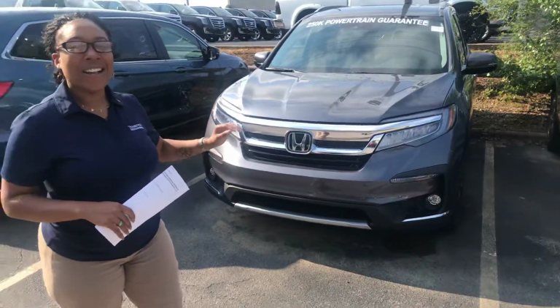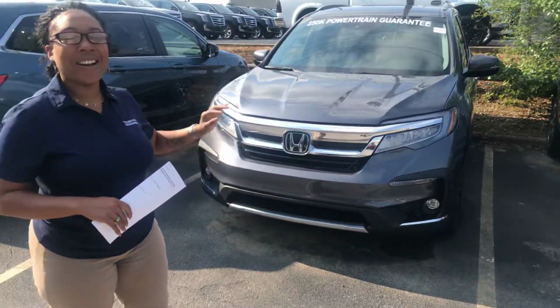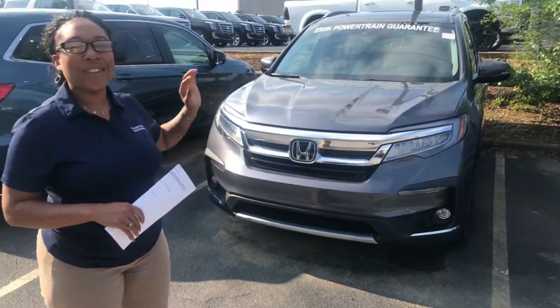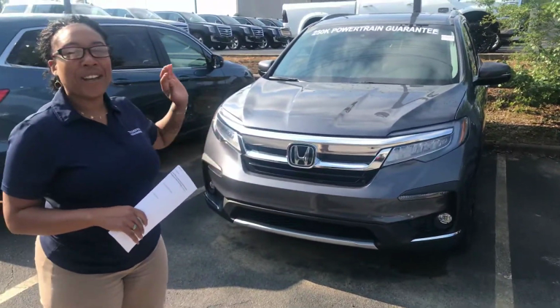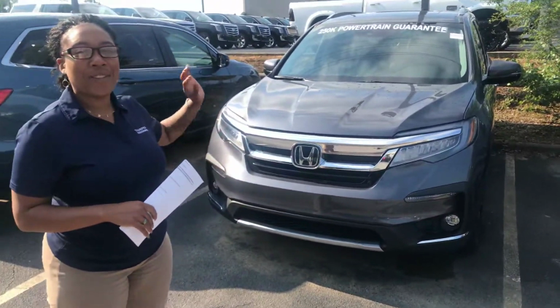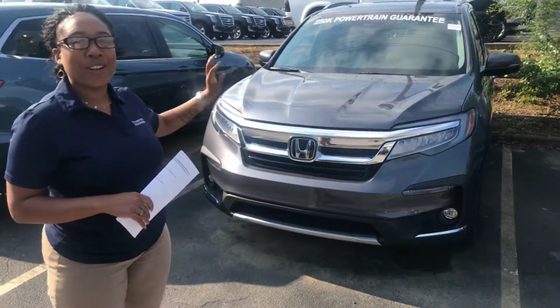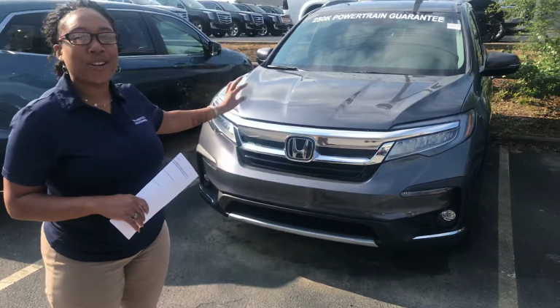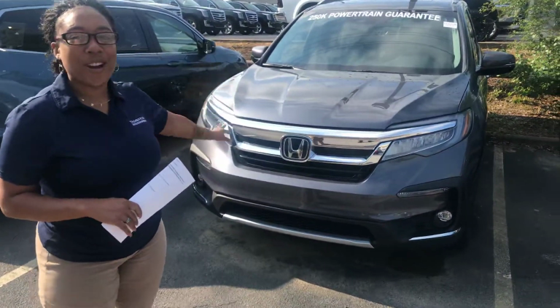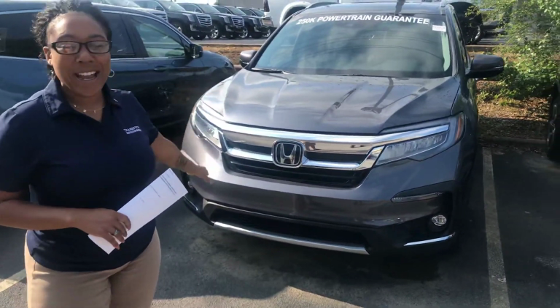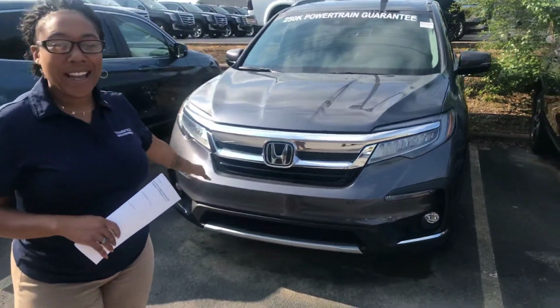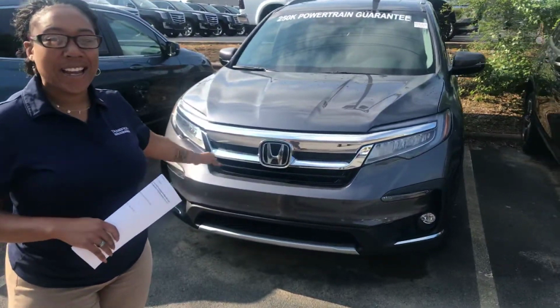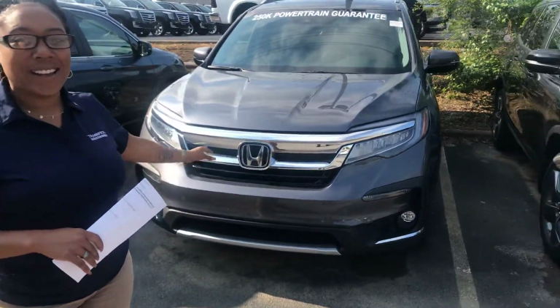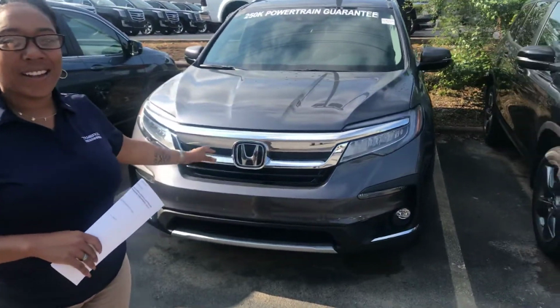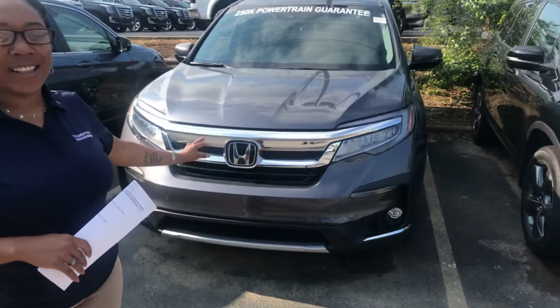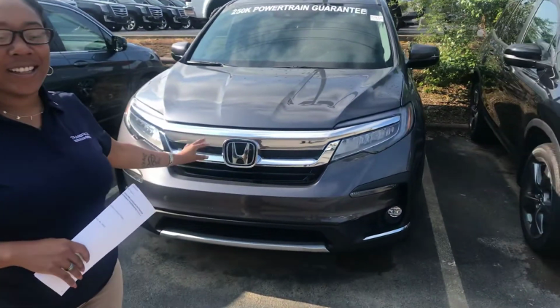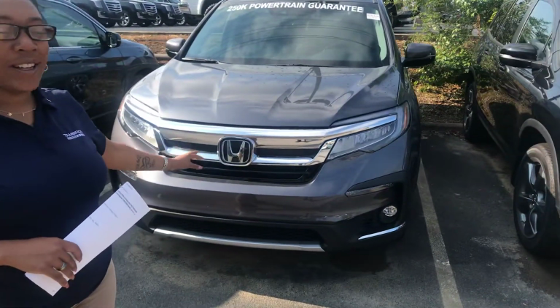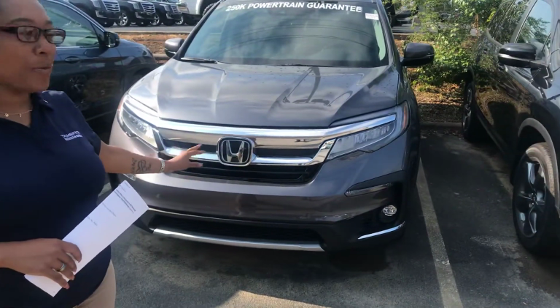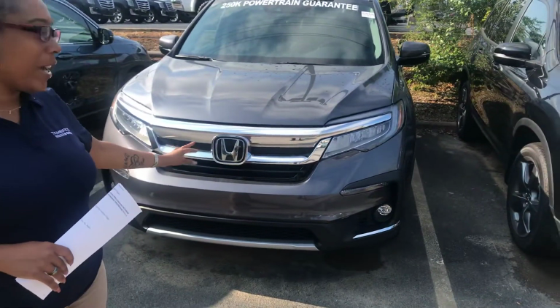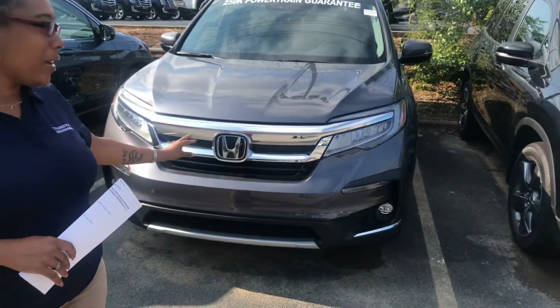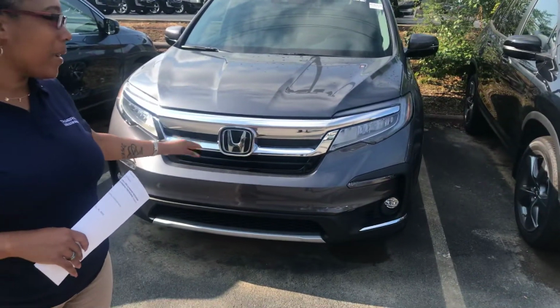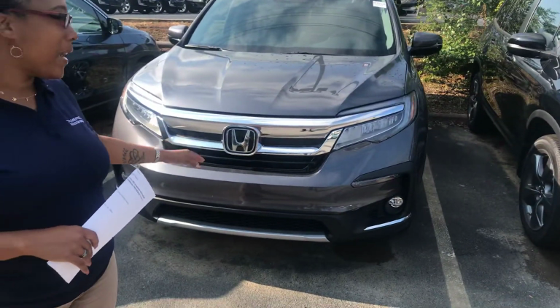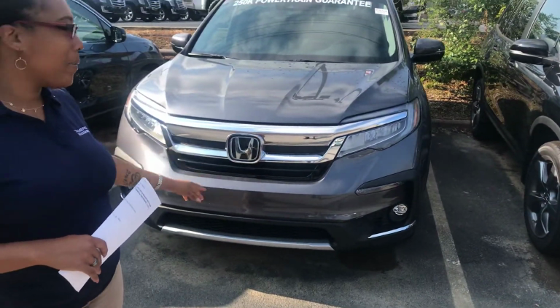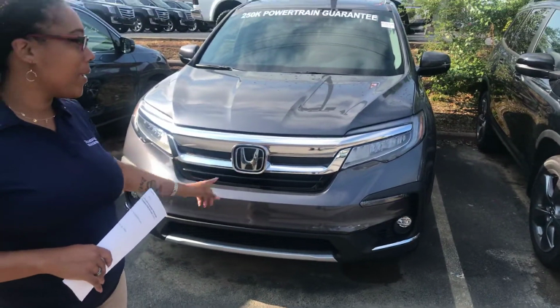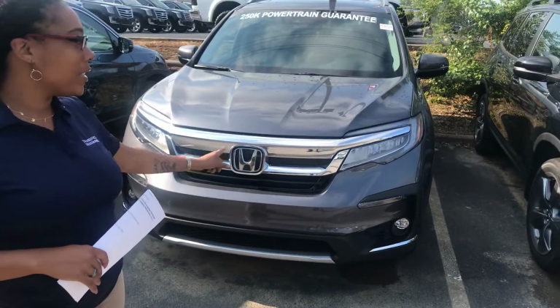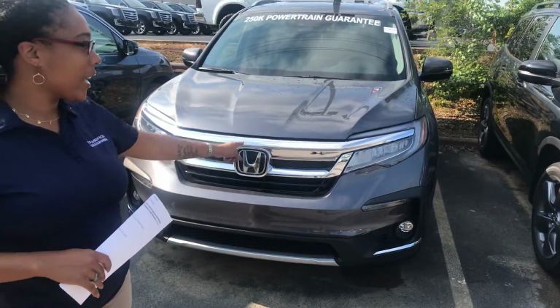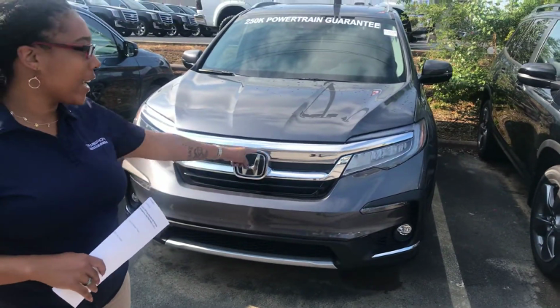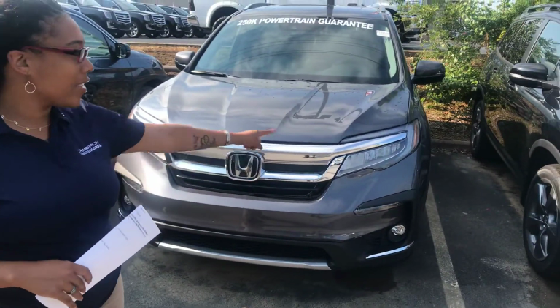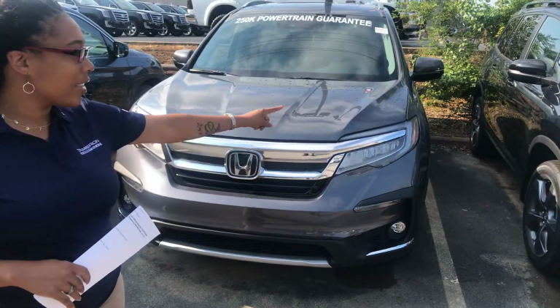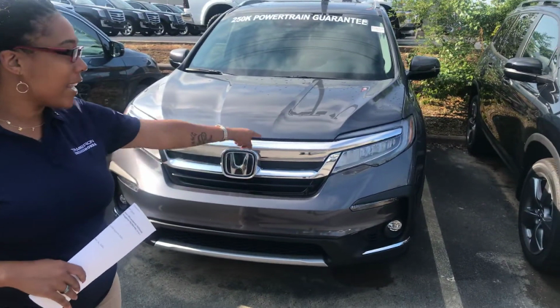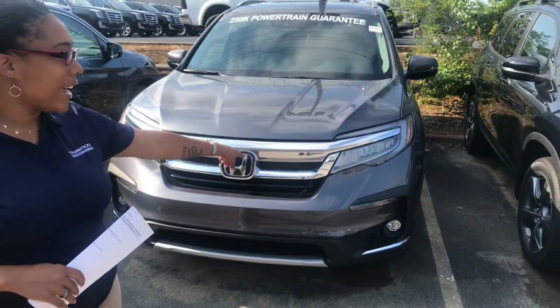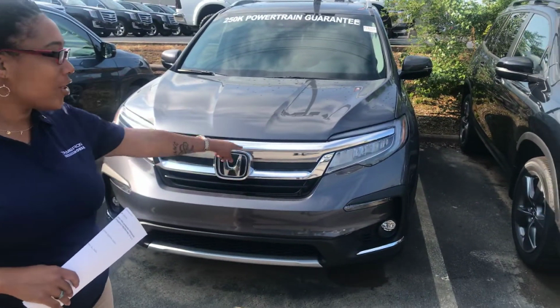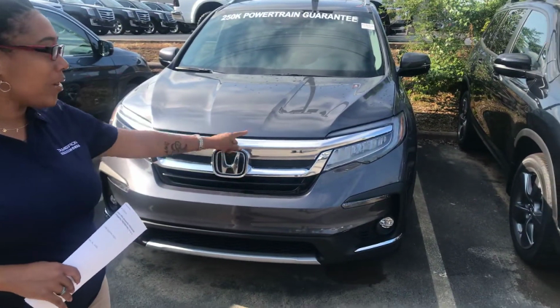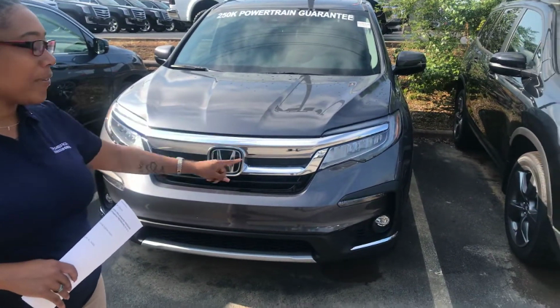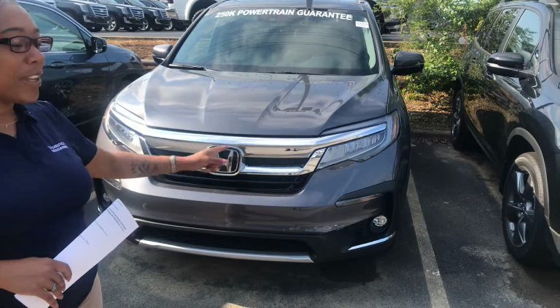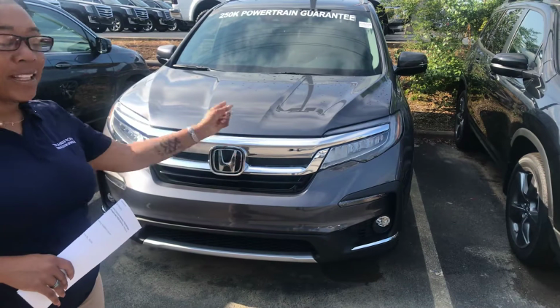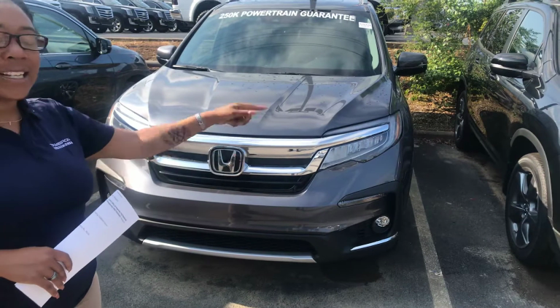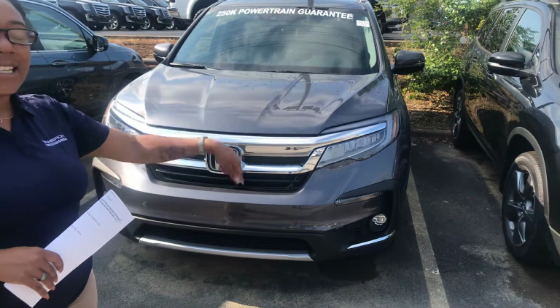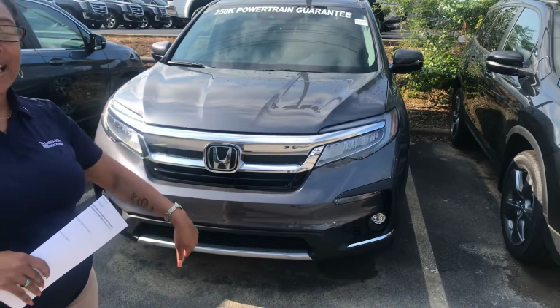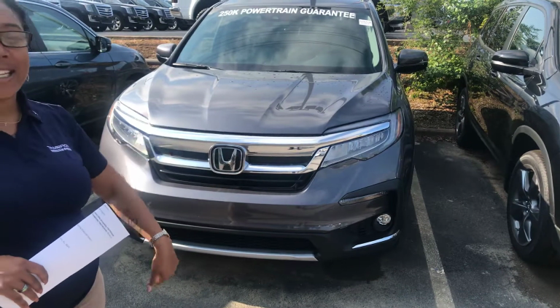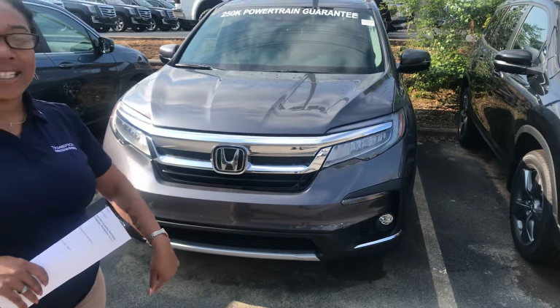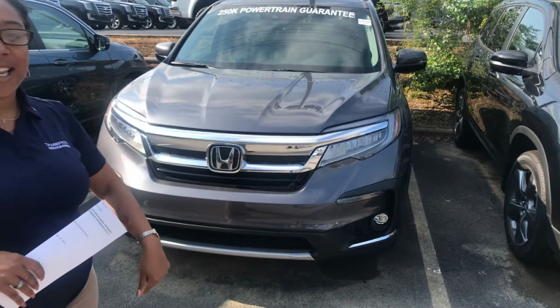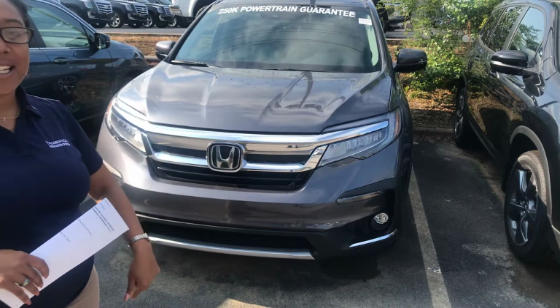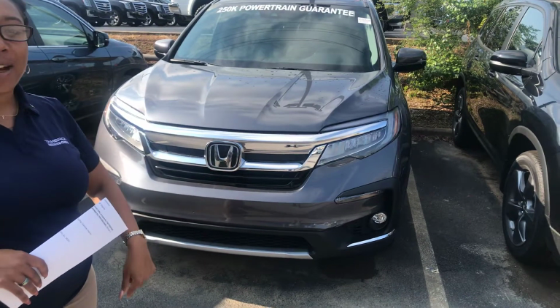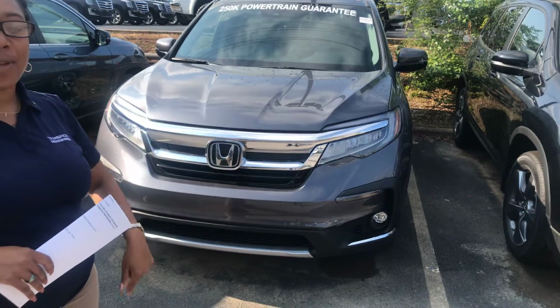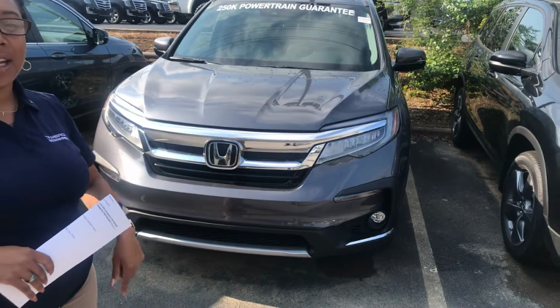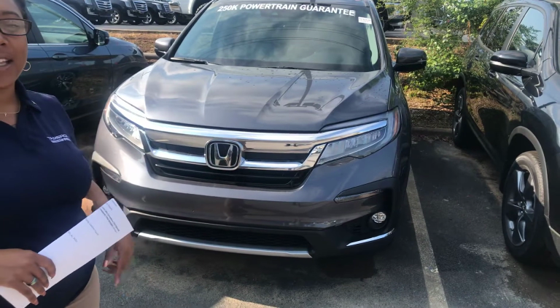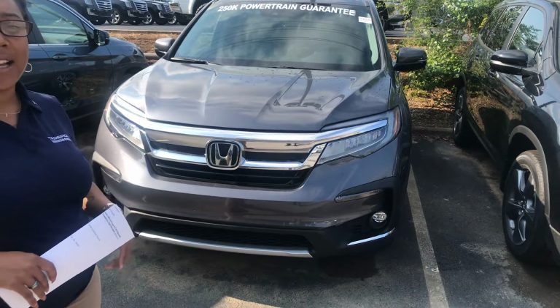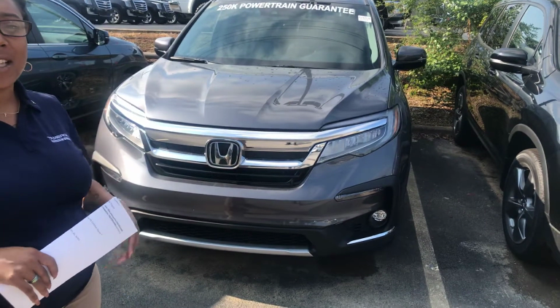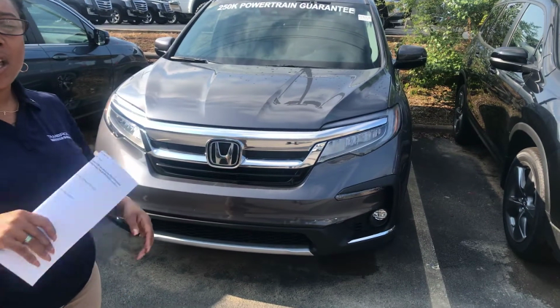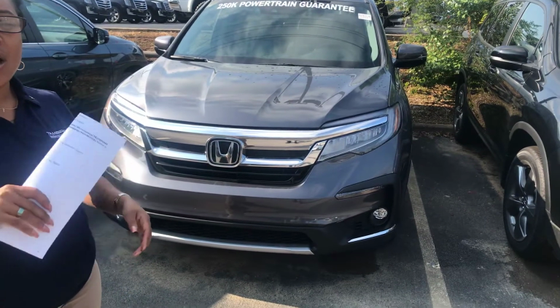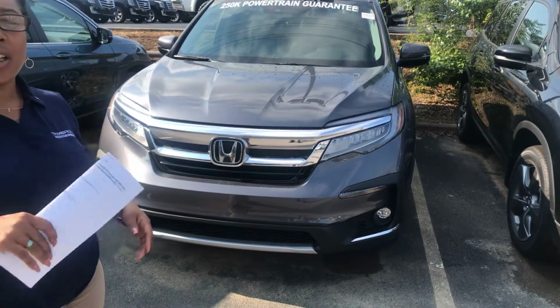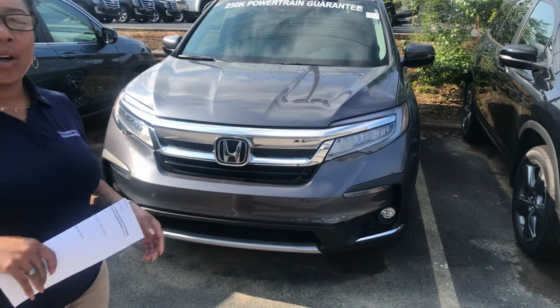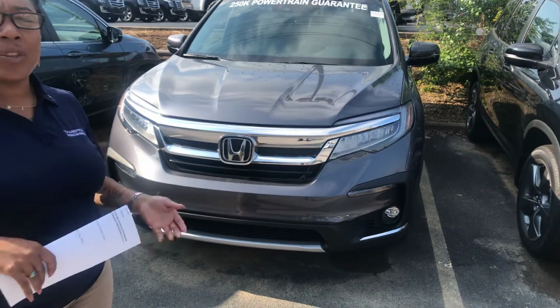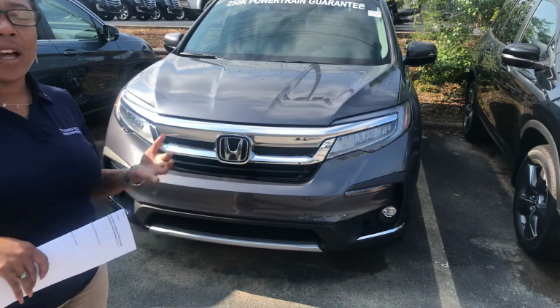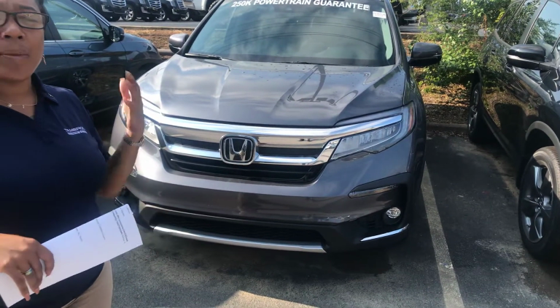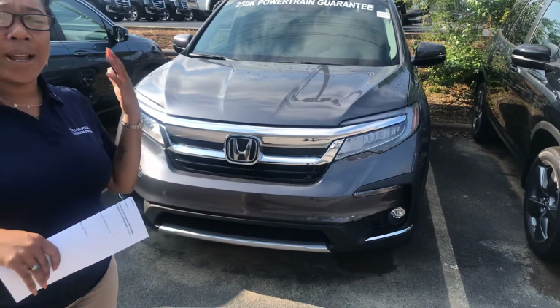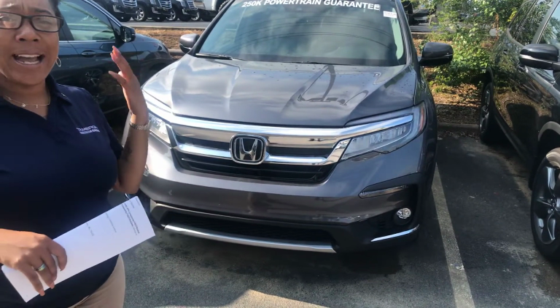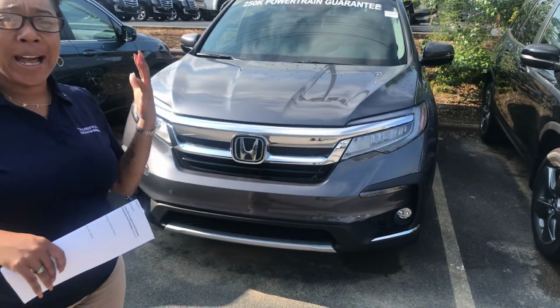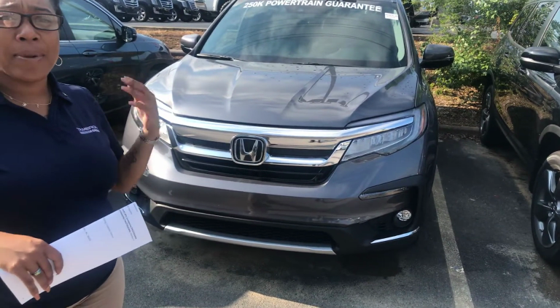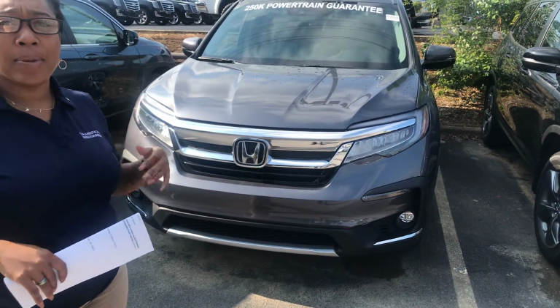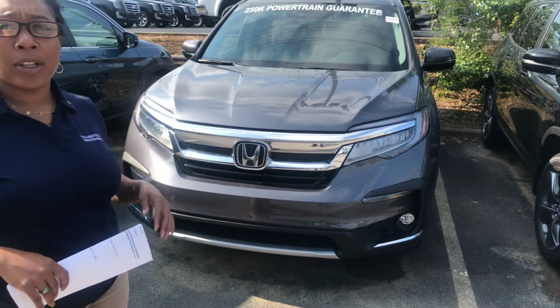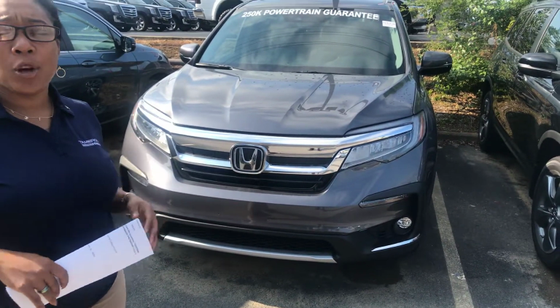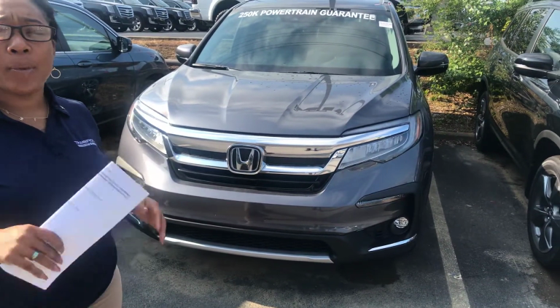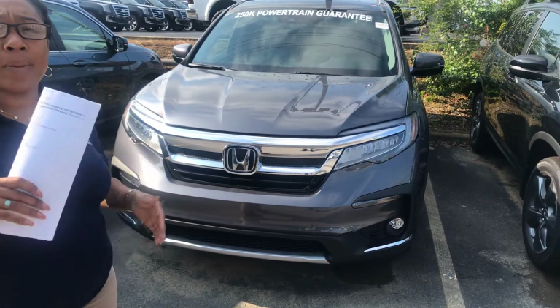I do have a gray Elite right here behind me. Check out the lights — you'll have LED daytime running lights, along with automatic high beam and low beam.